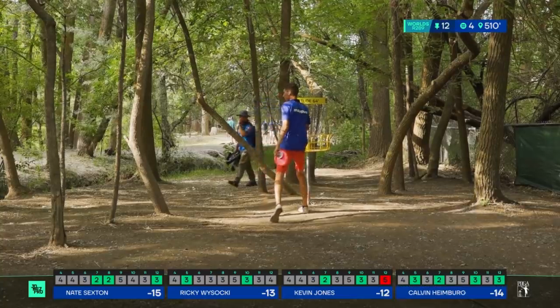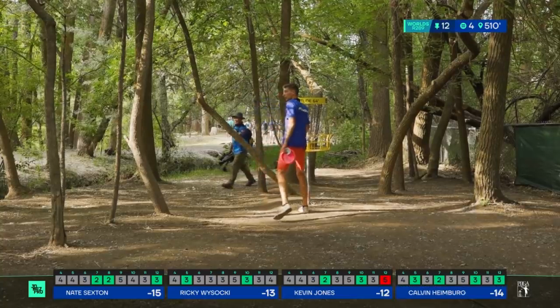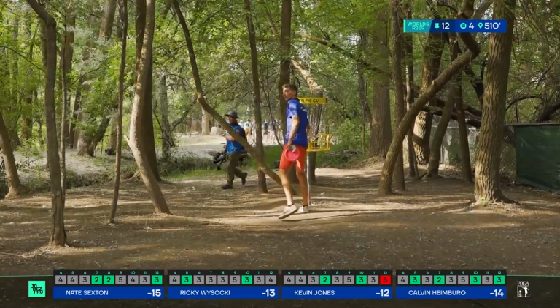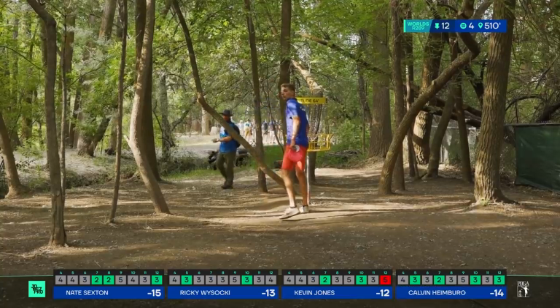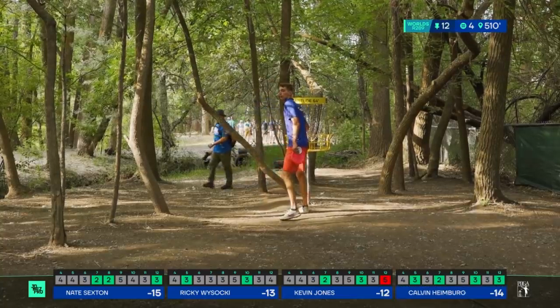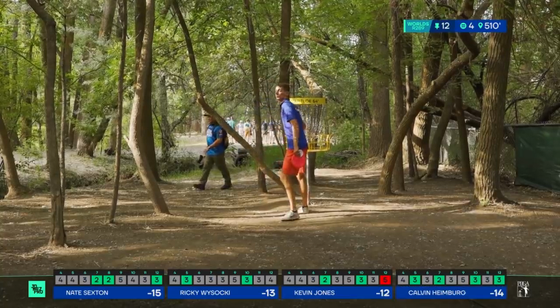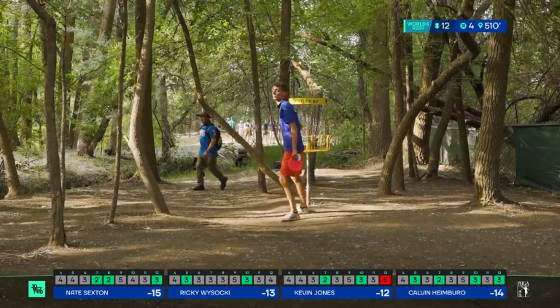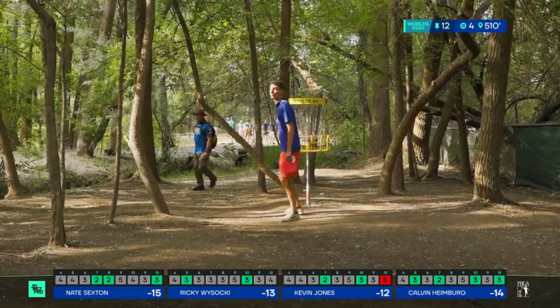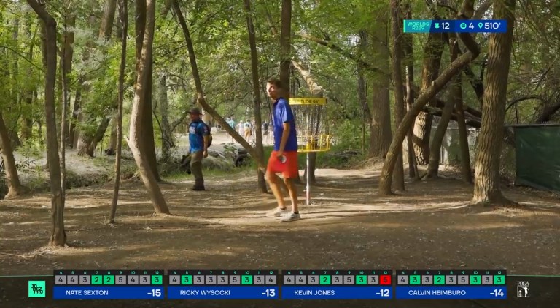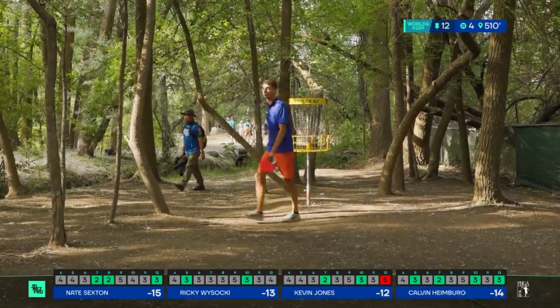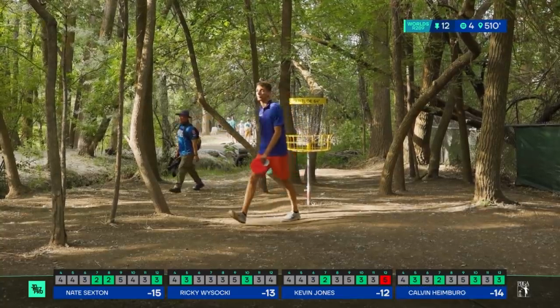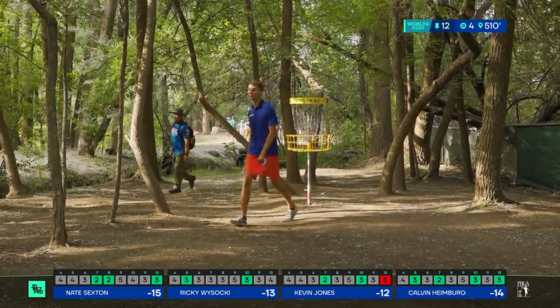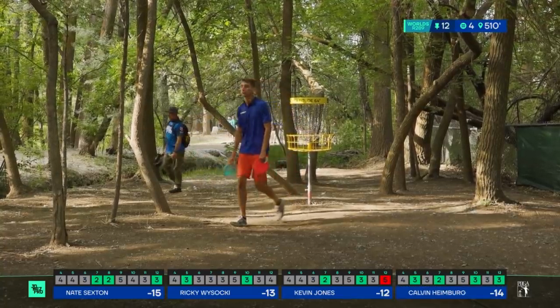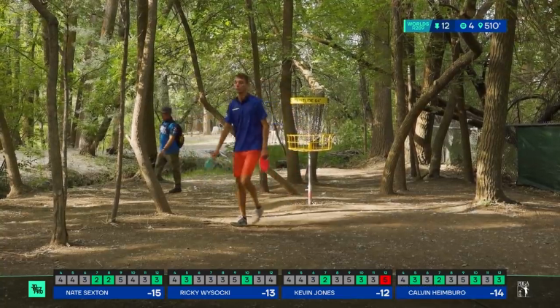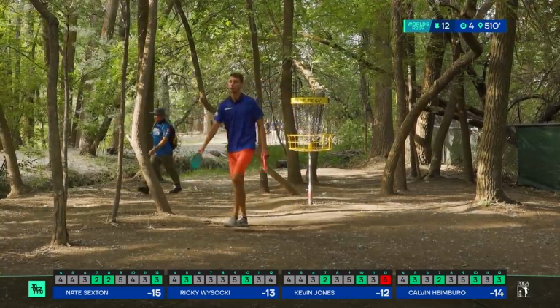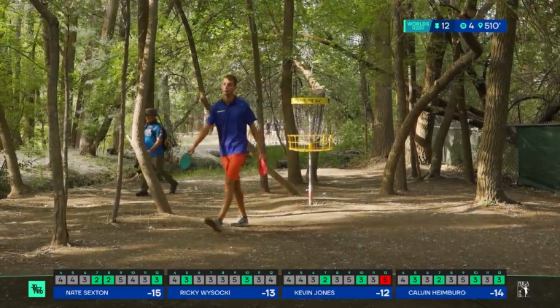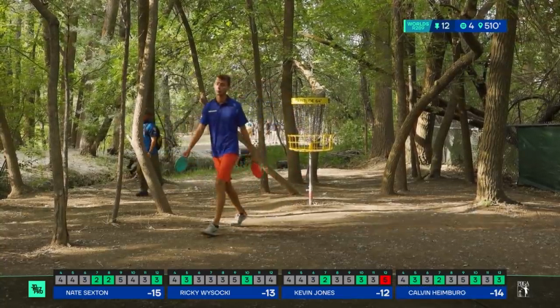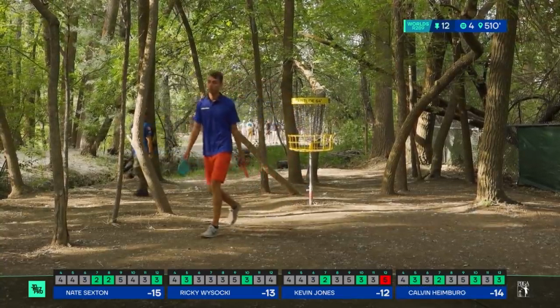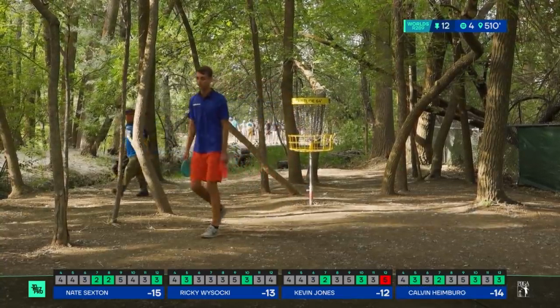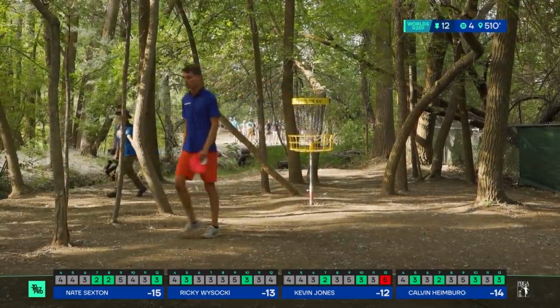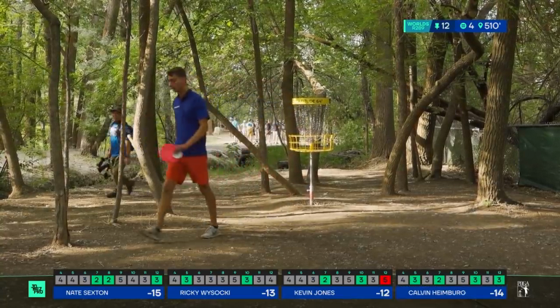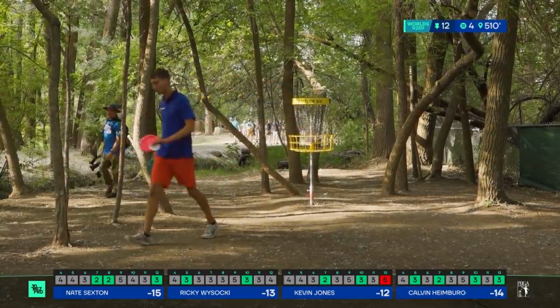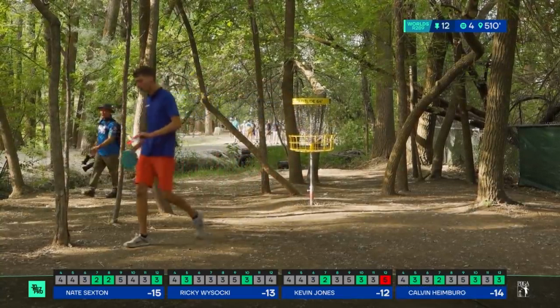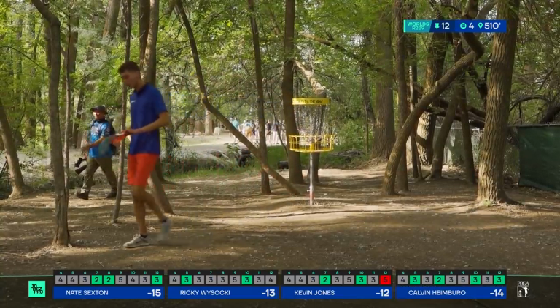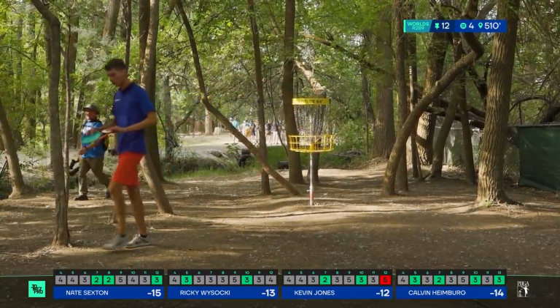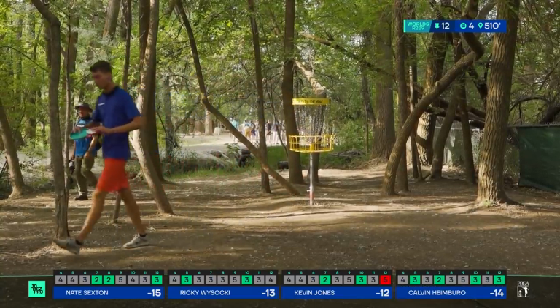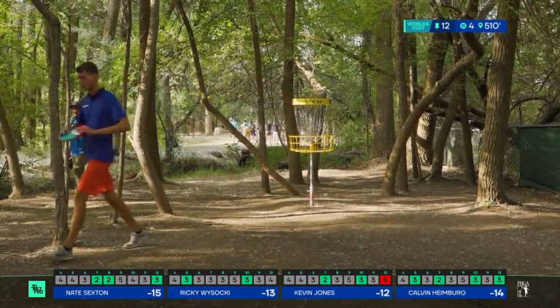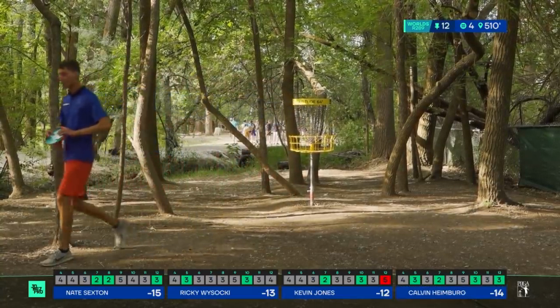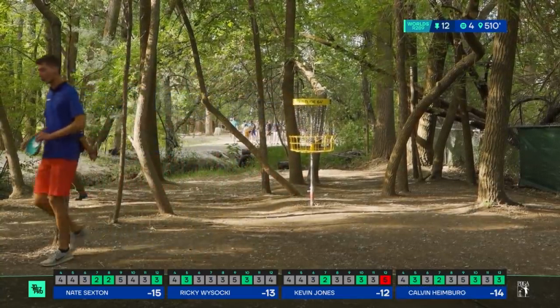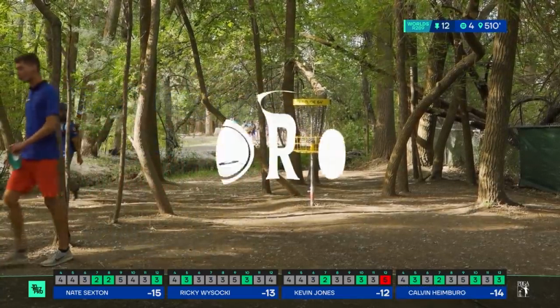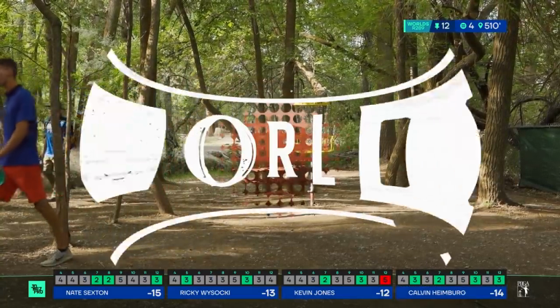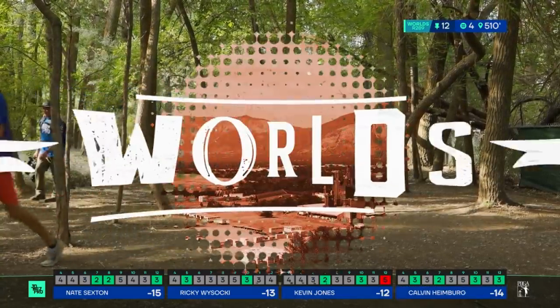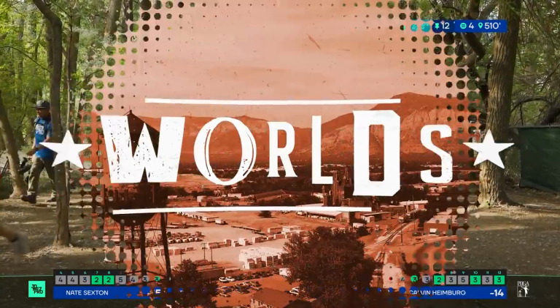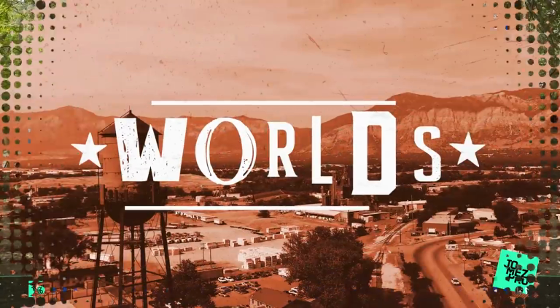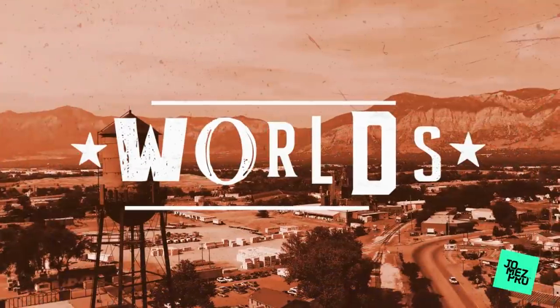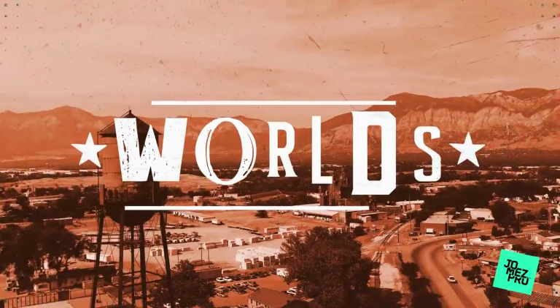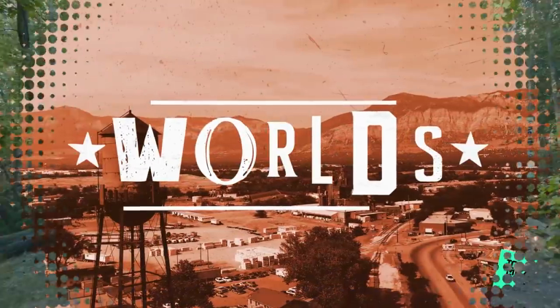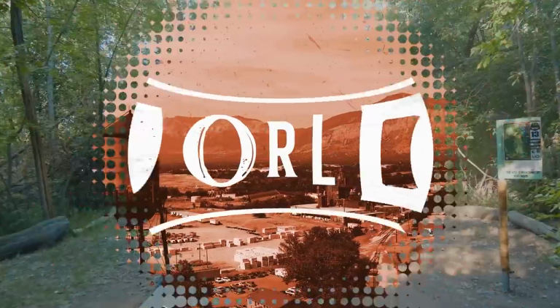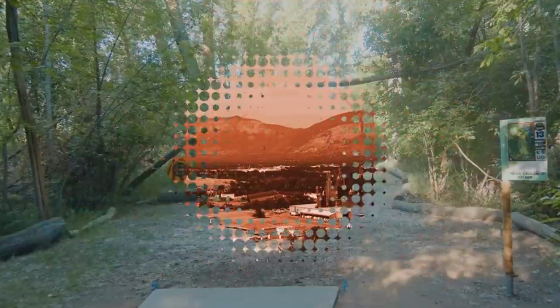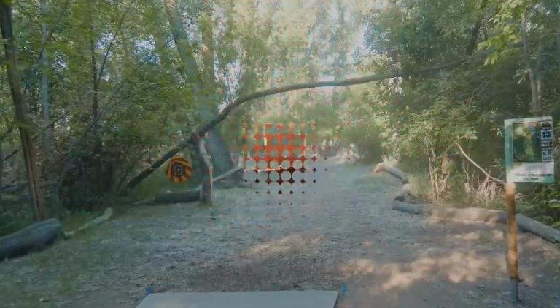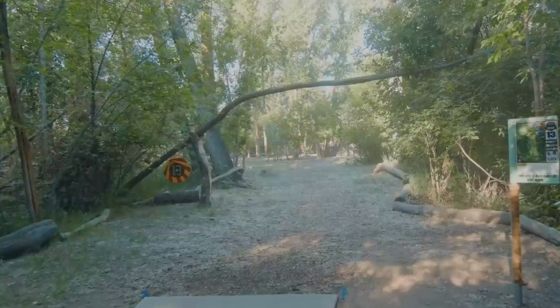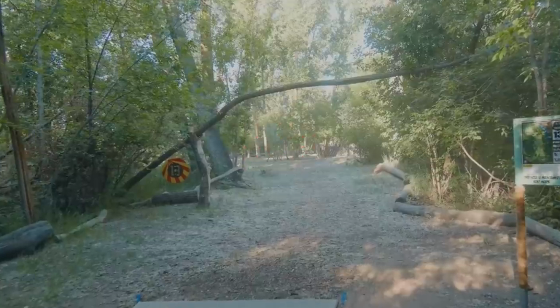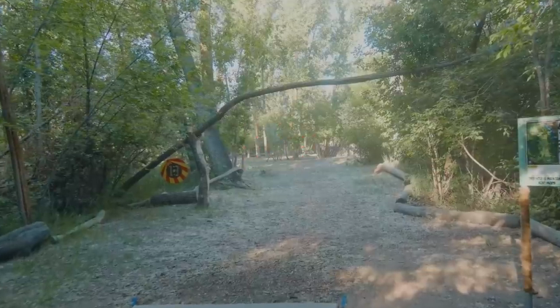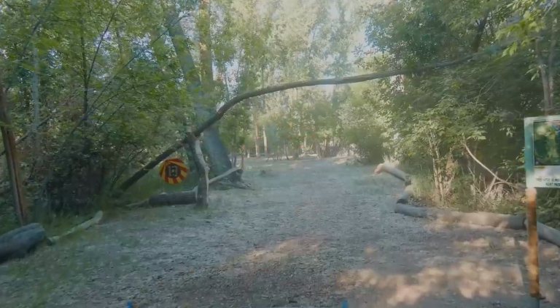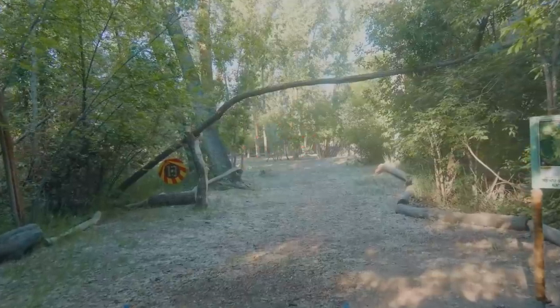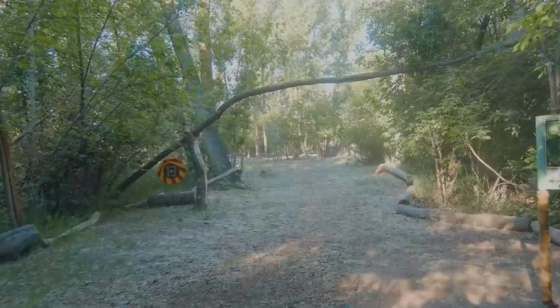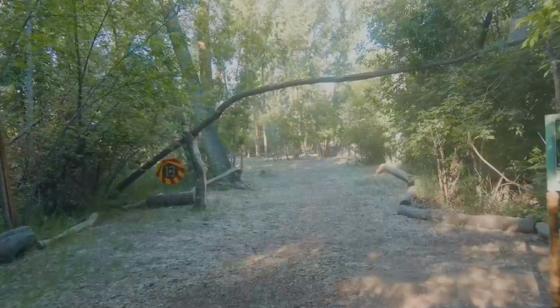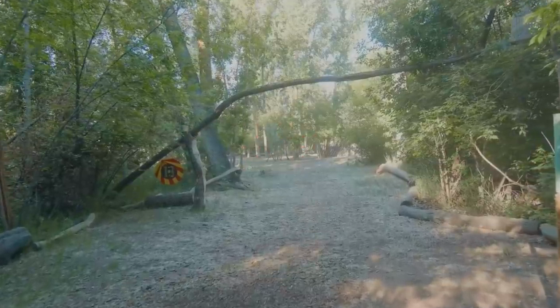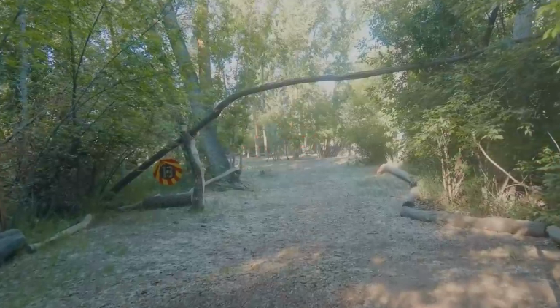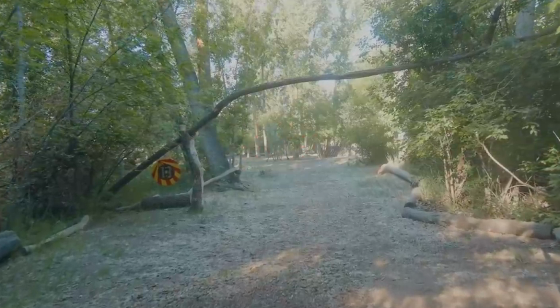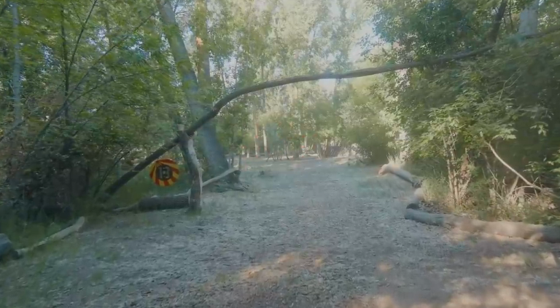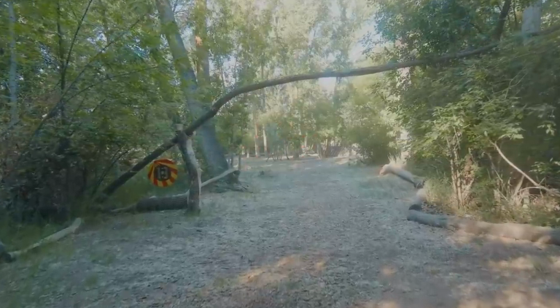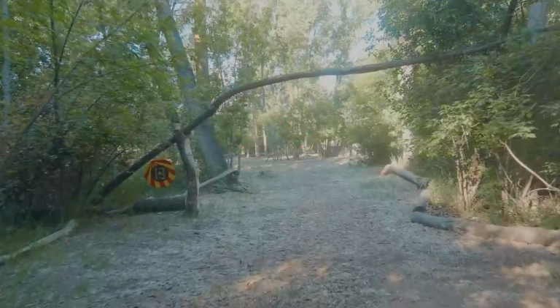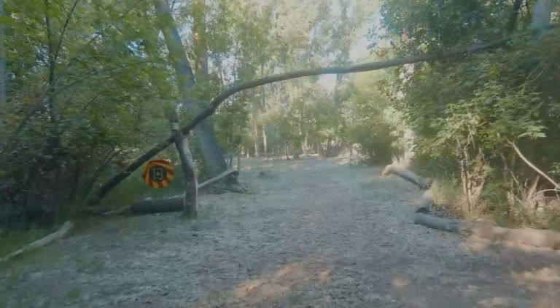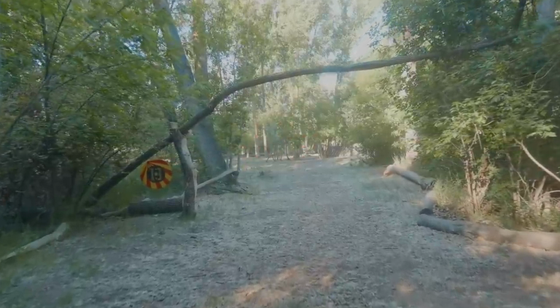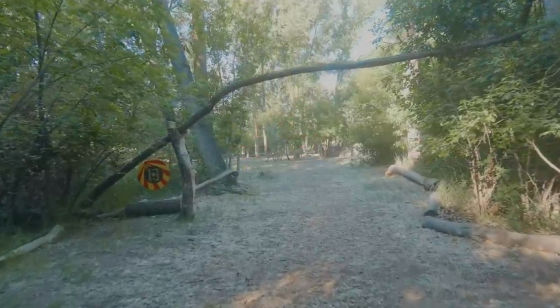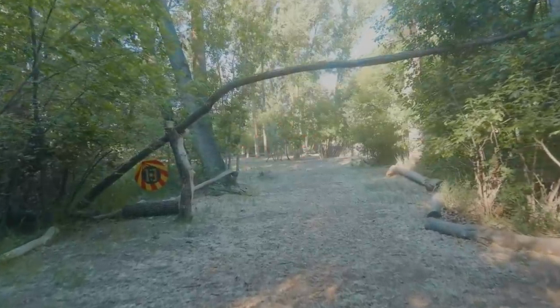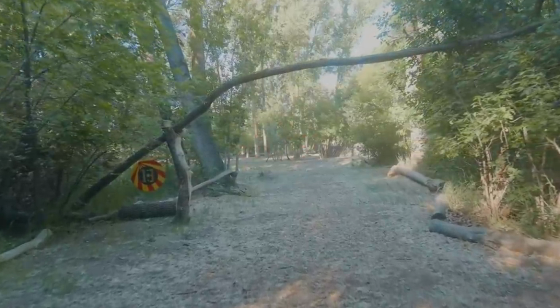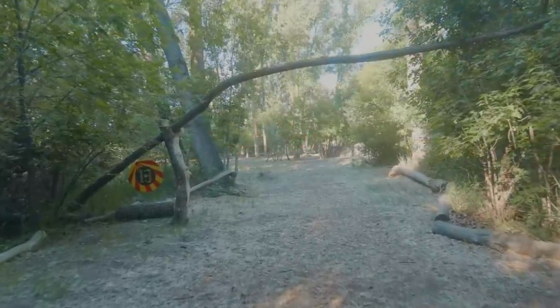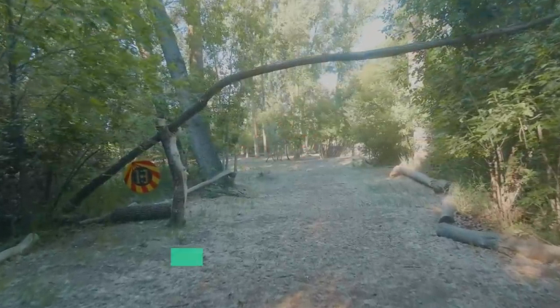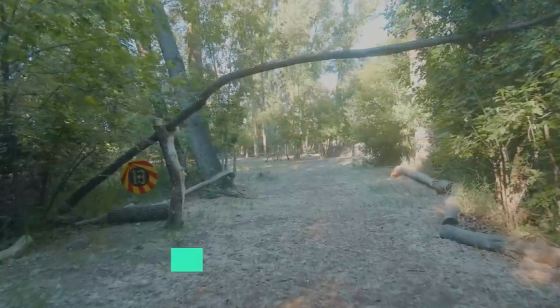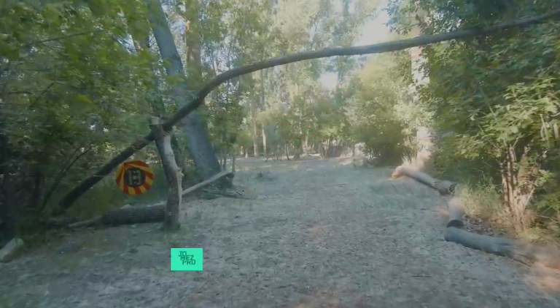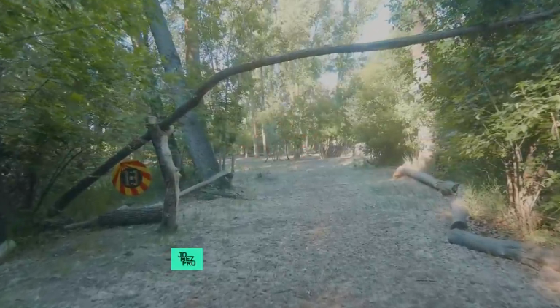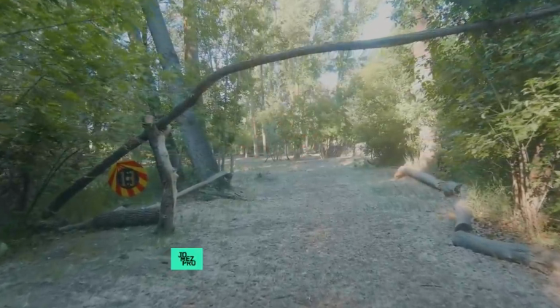Birdie for Calvin as well. Going back to his drive — wow, what a shot. Geez.